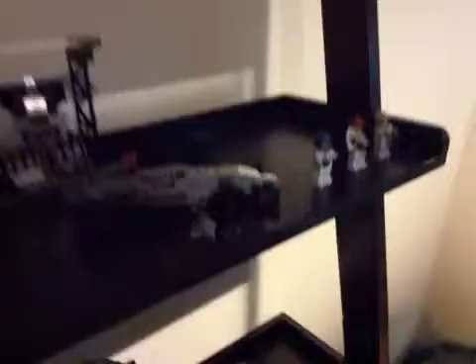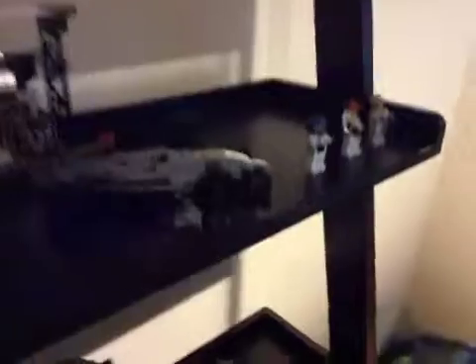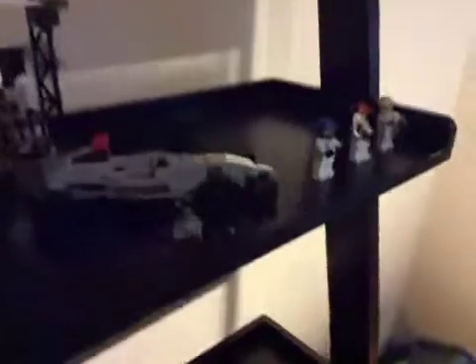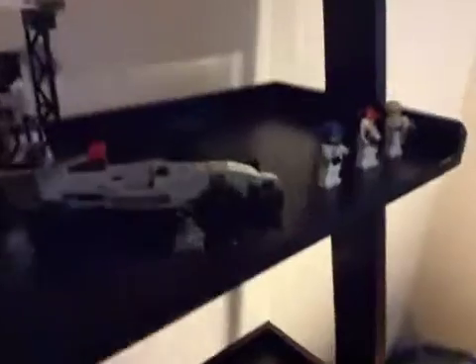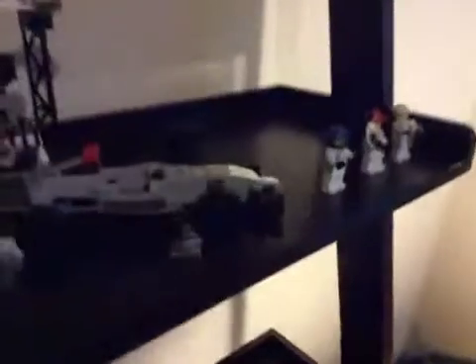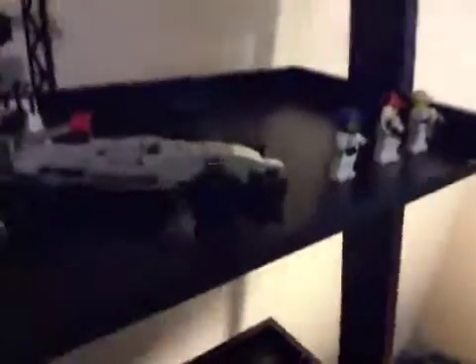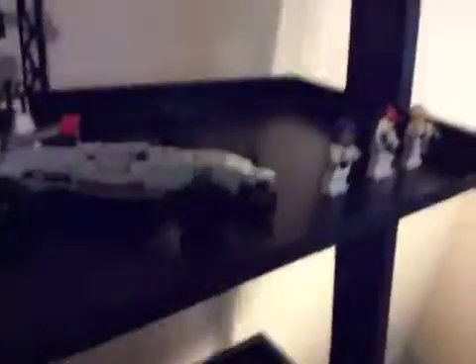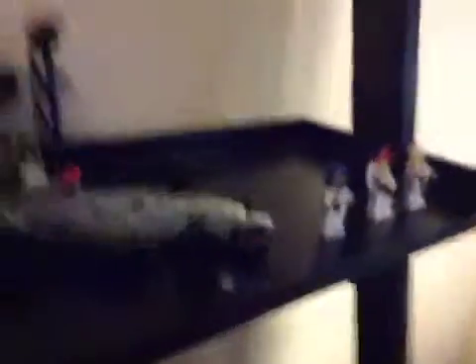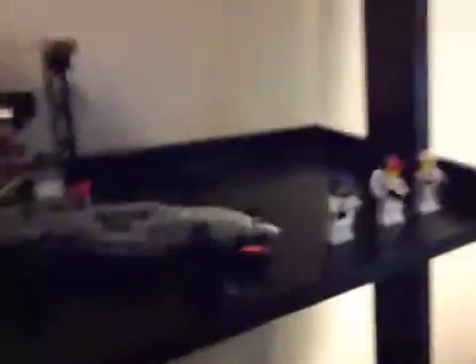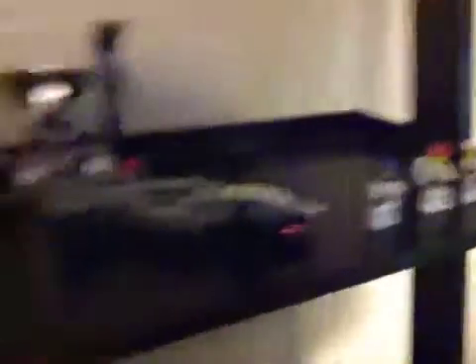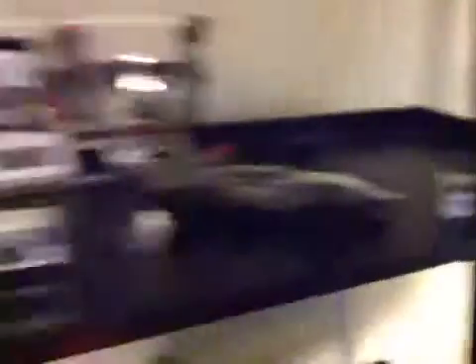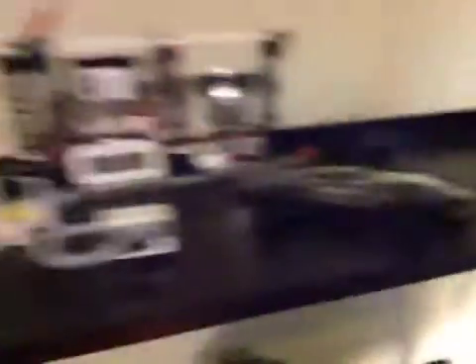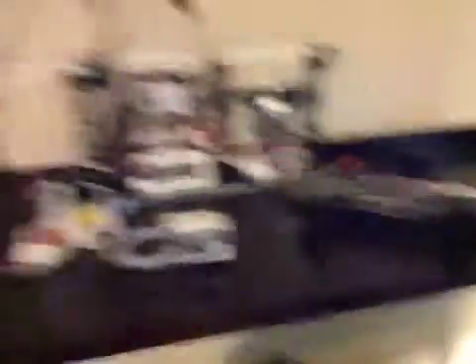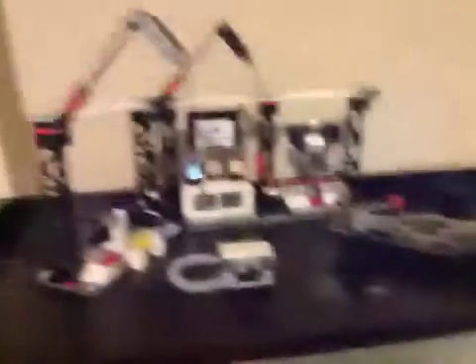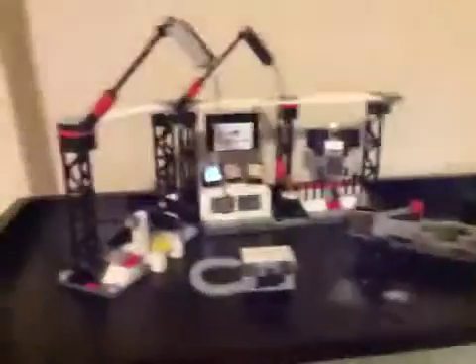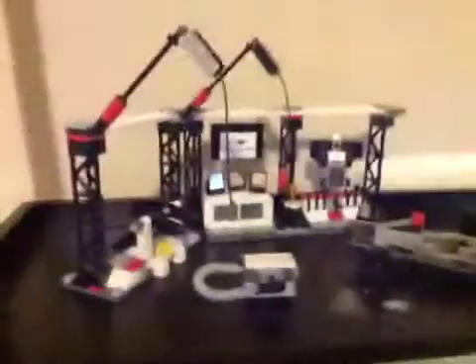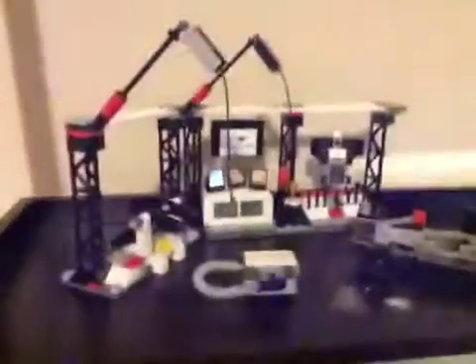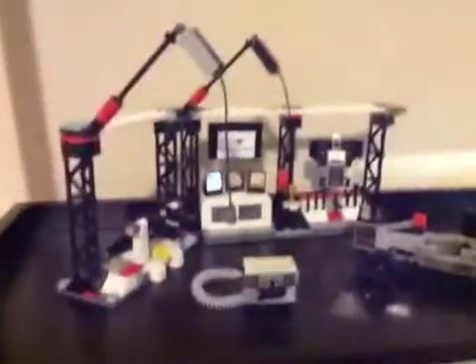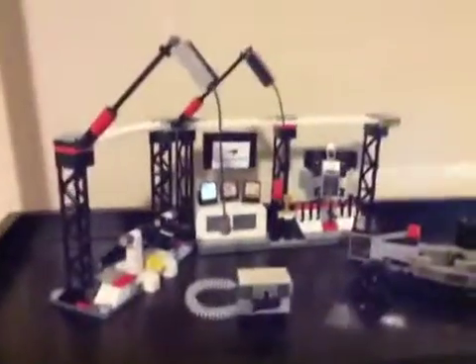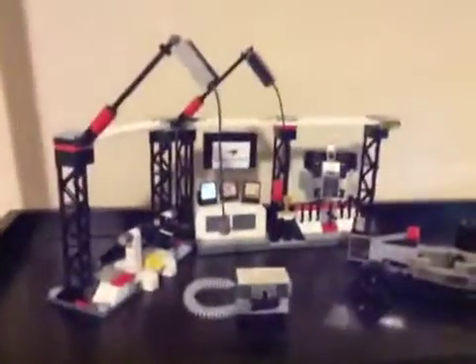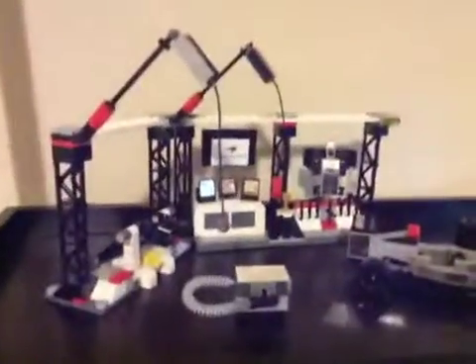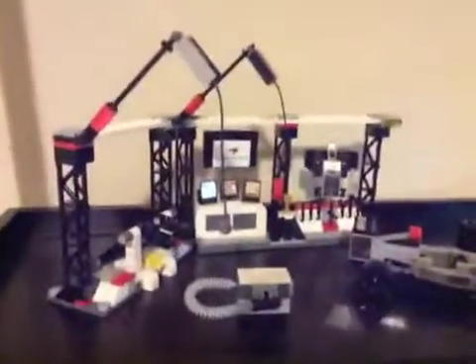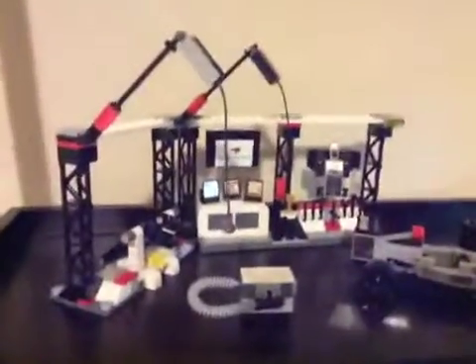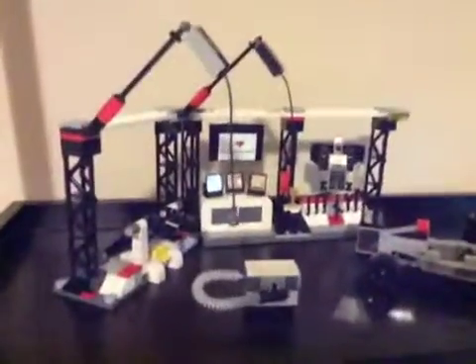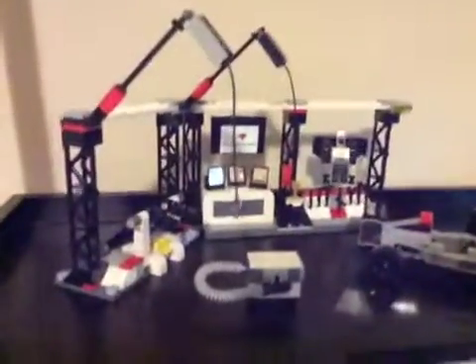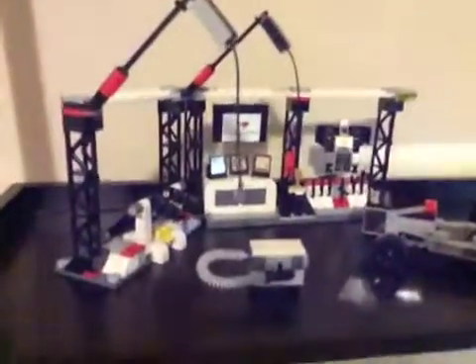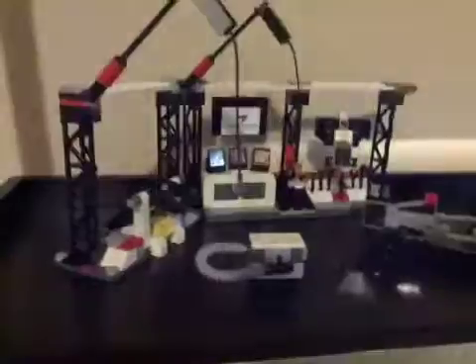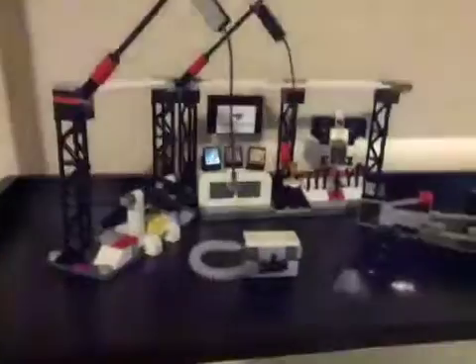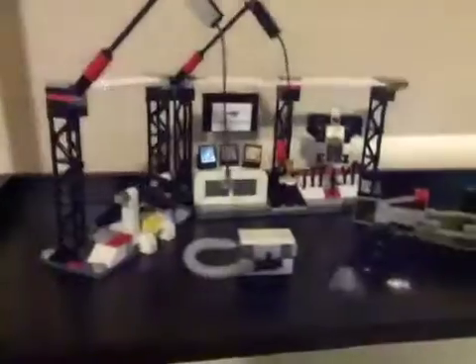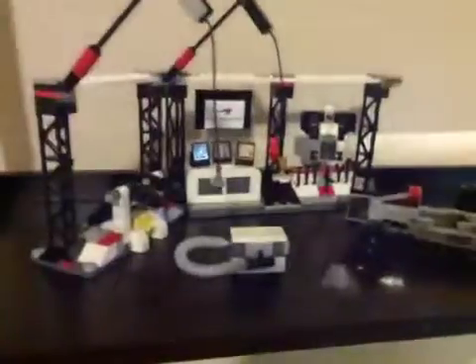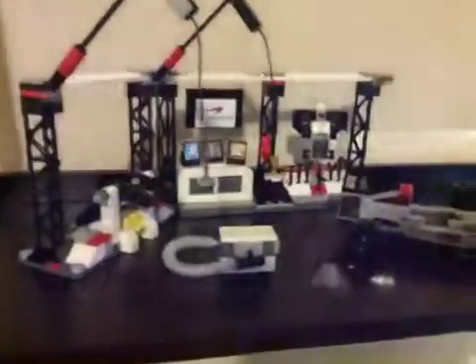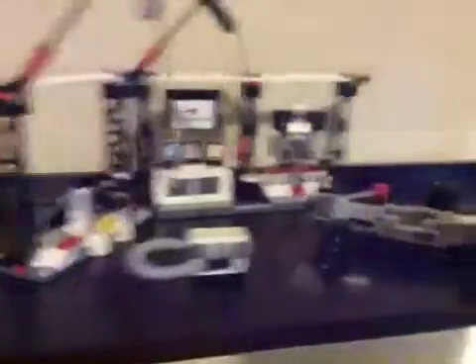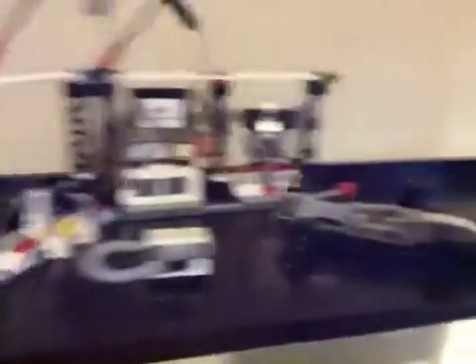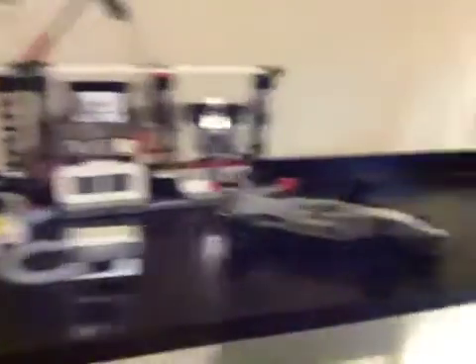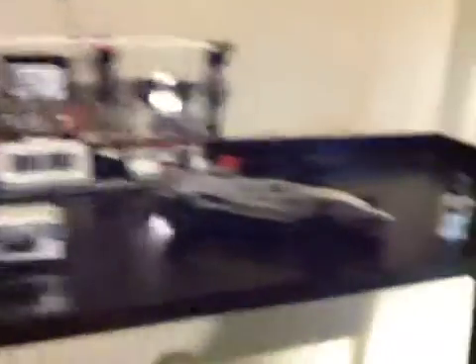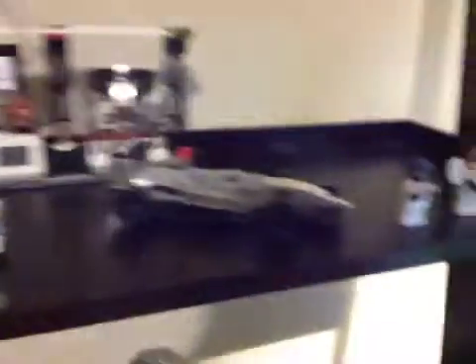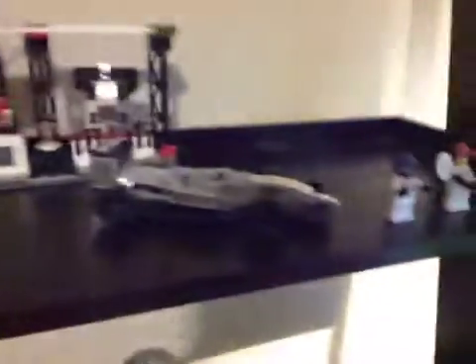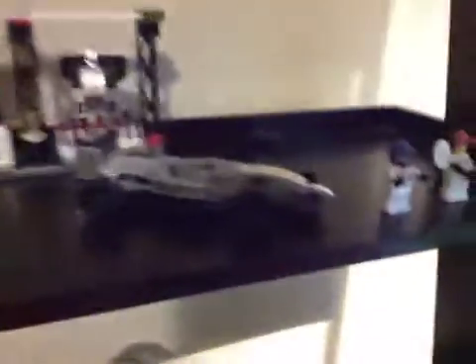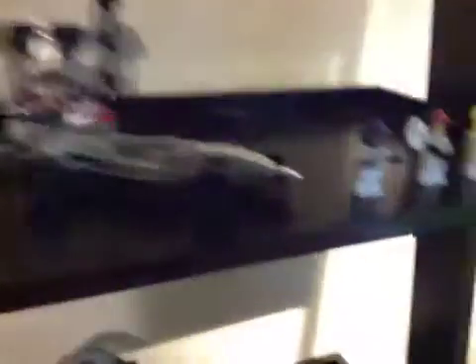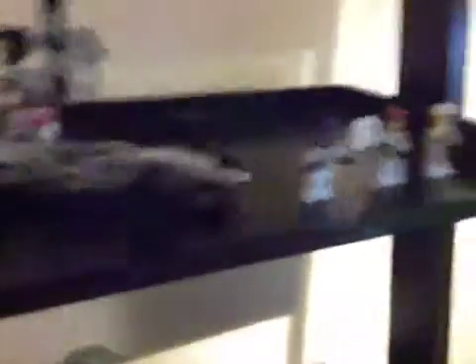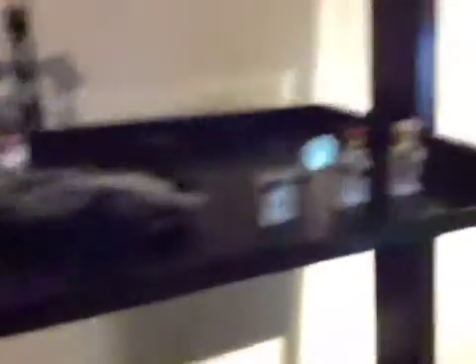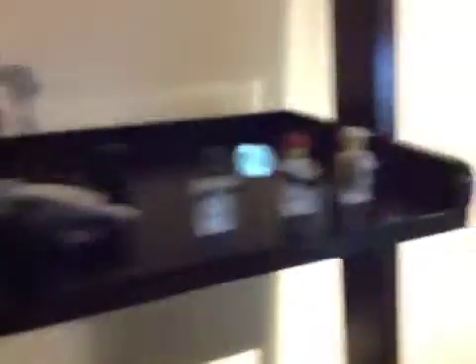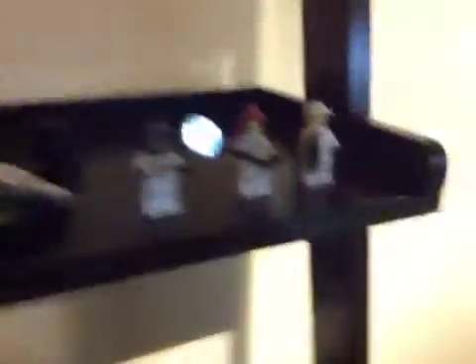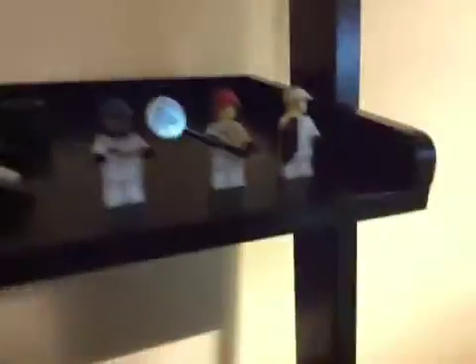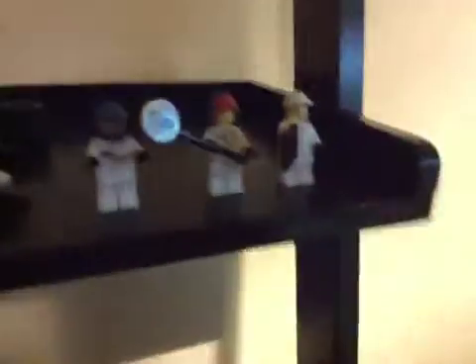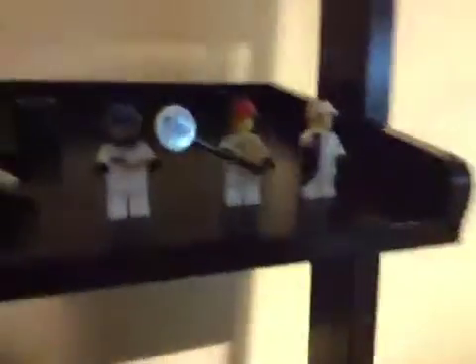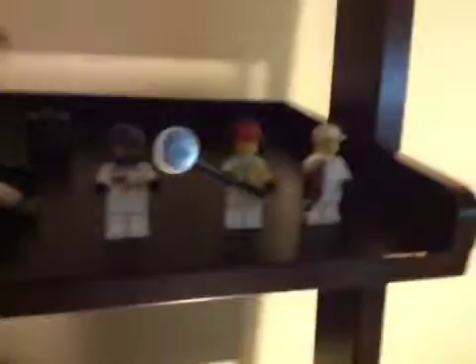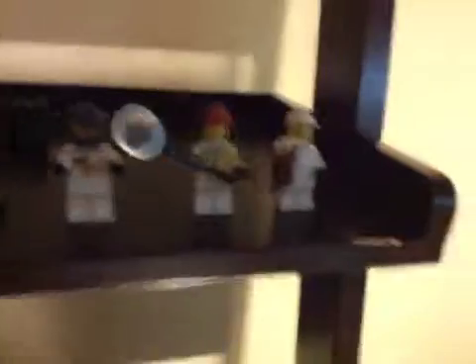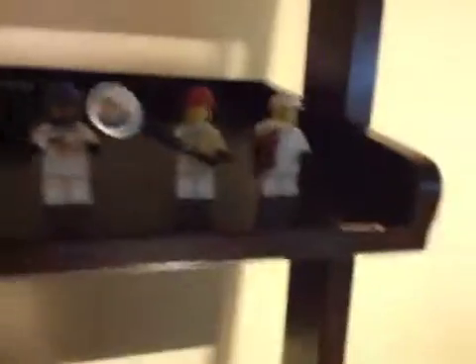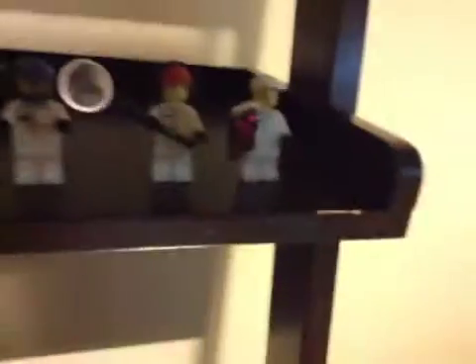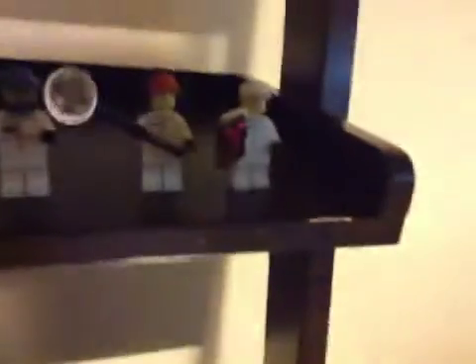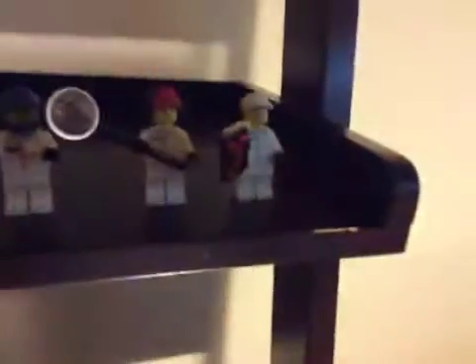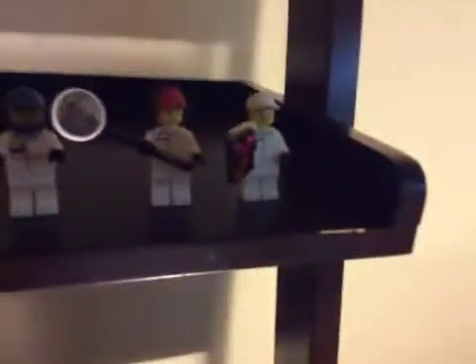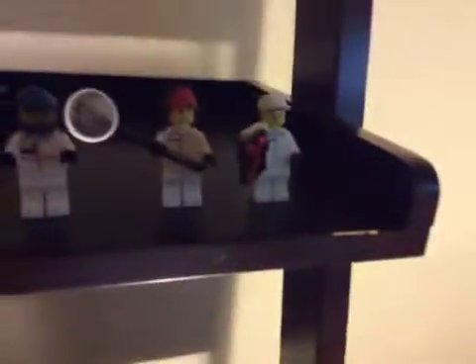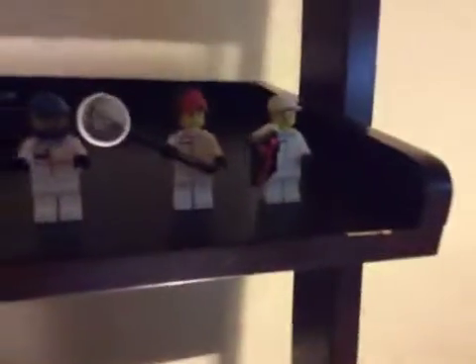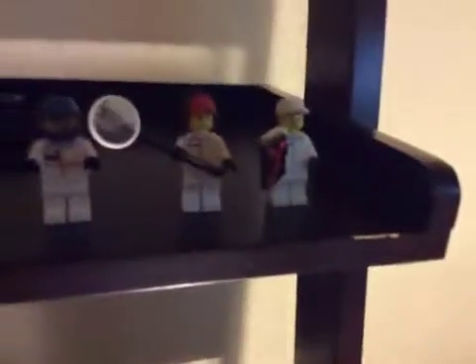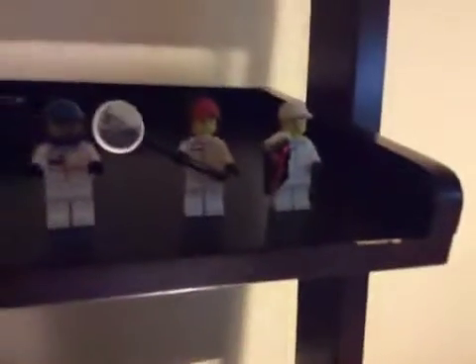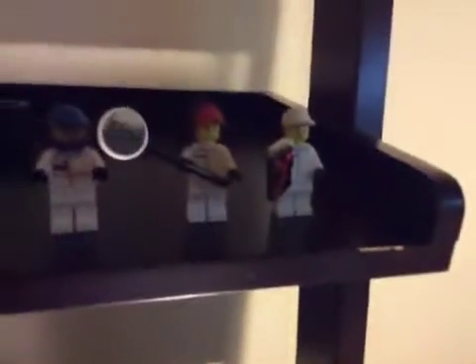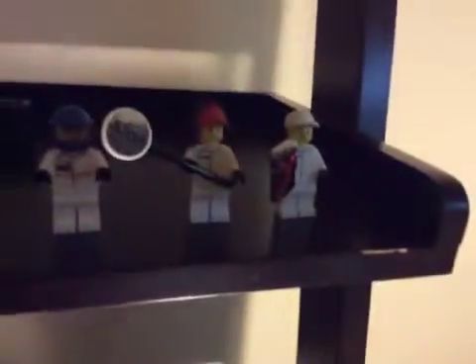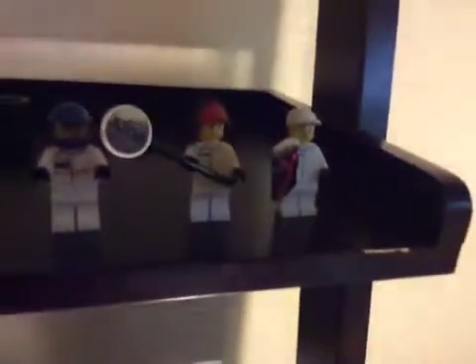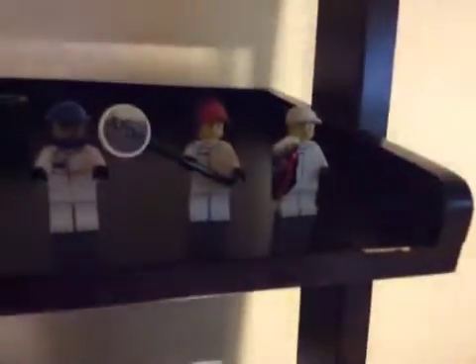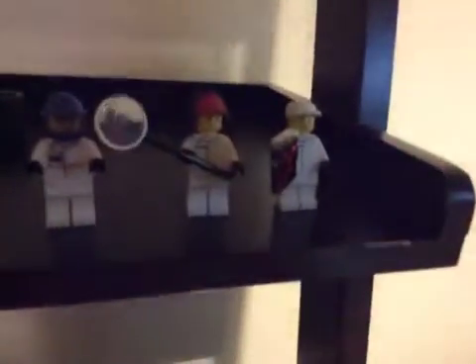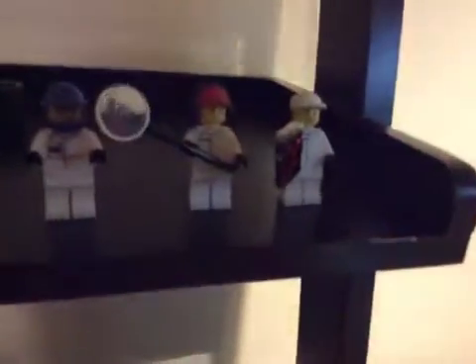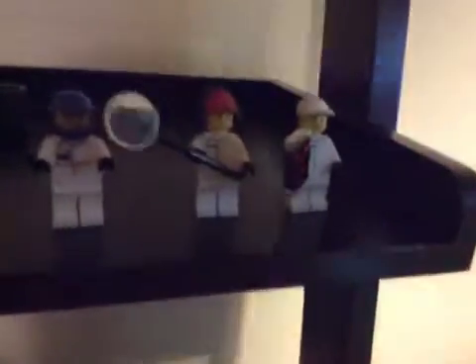Welcome to Bricks and Bricks Reviews and More. Today we have a $30 set and this is the McLaren Mercedes Pit Stop.